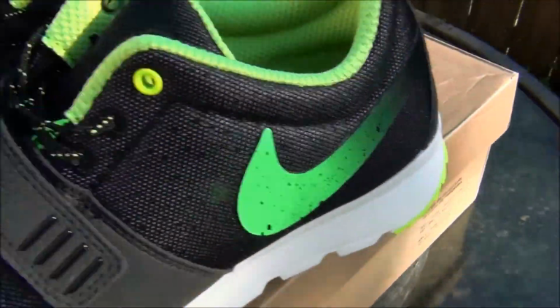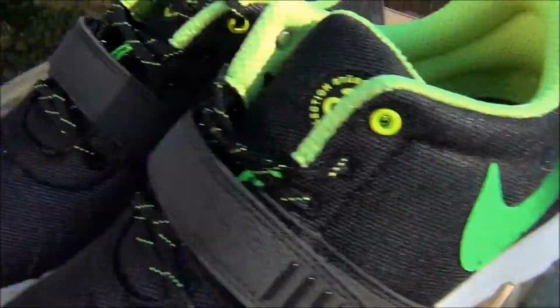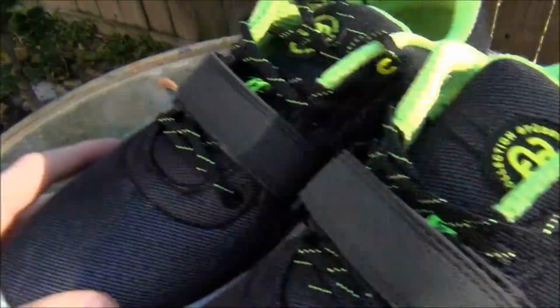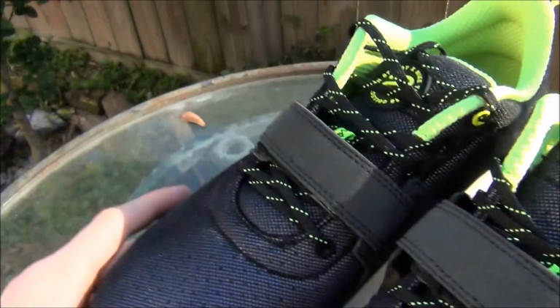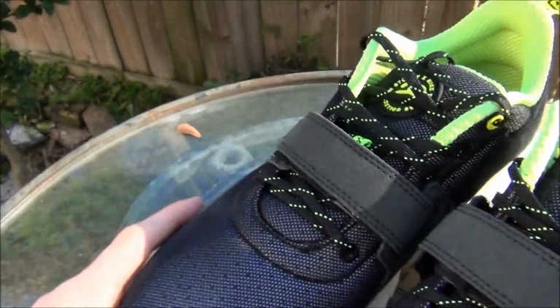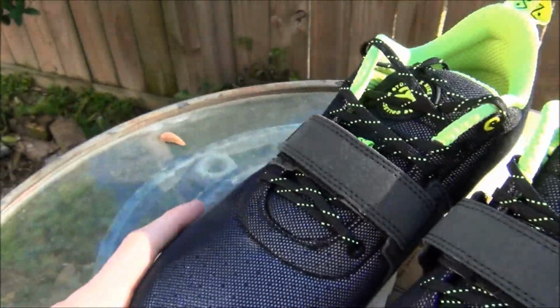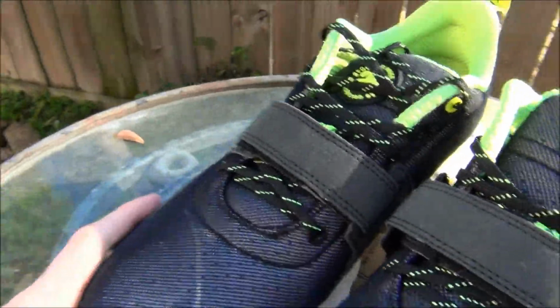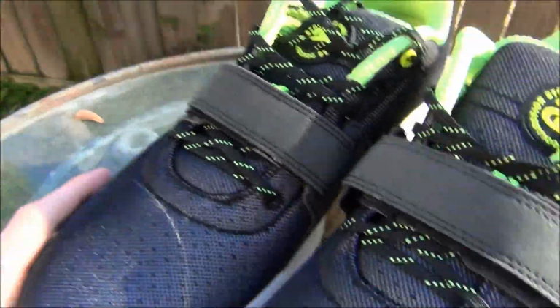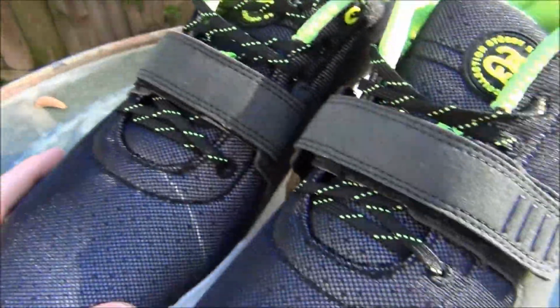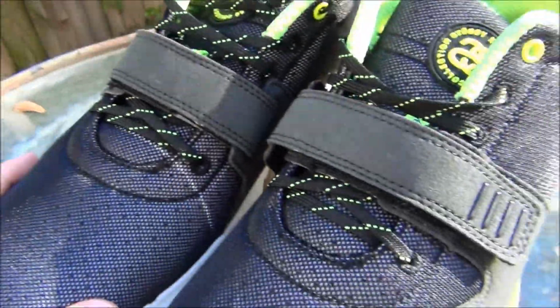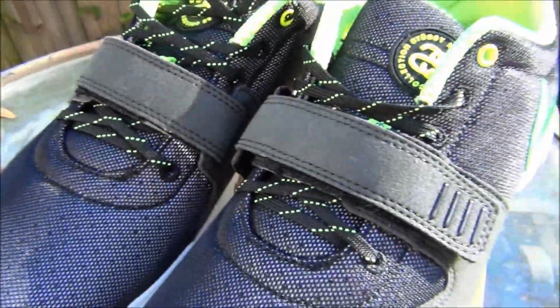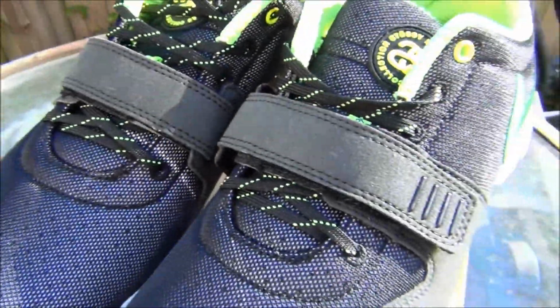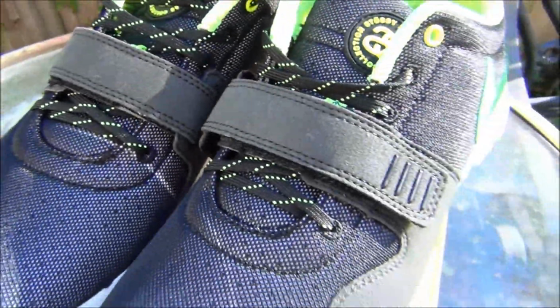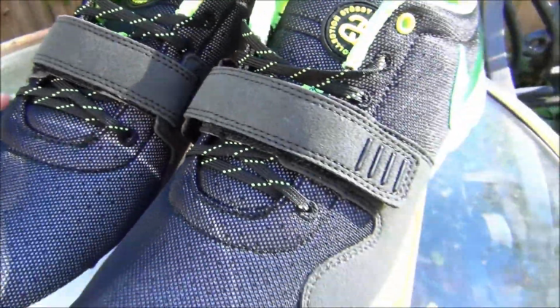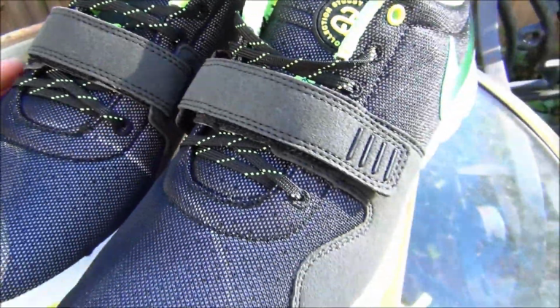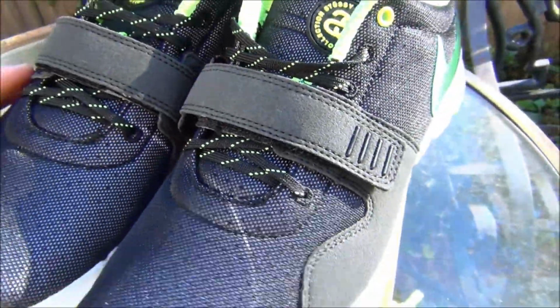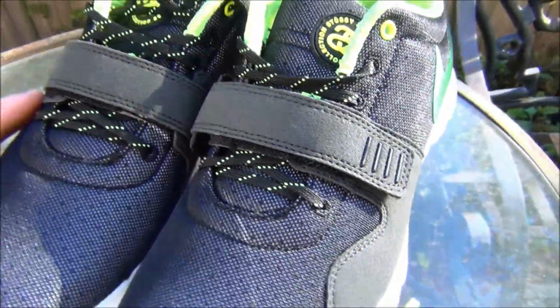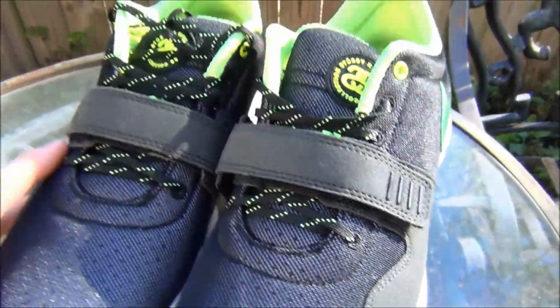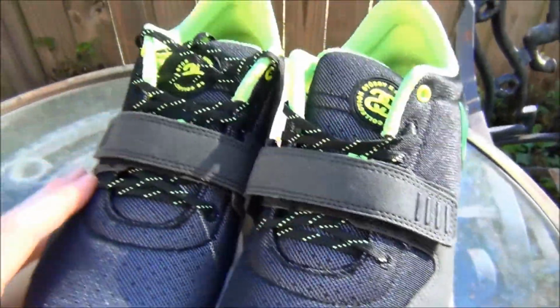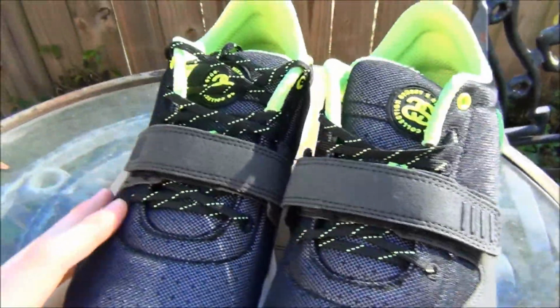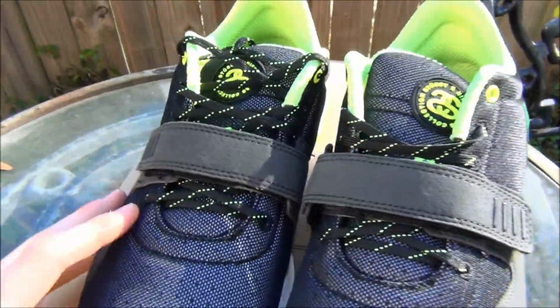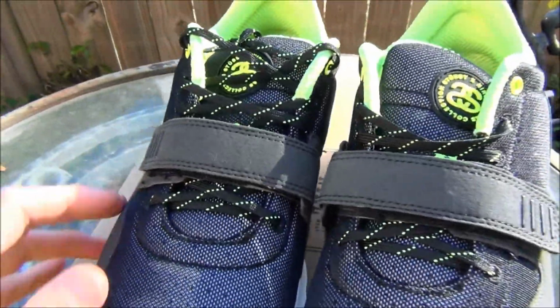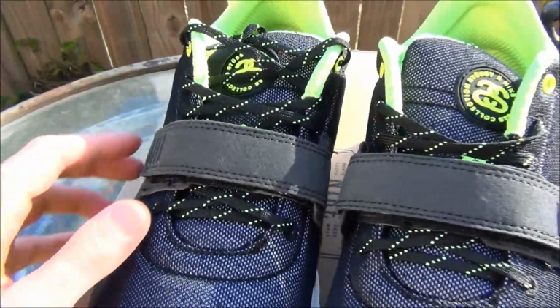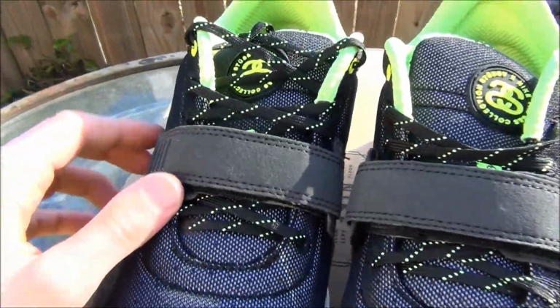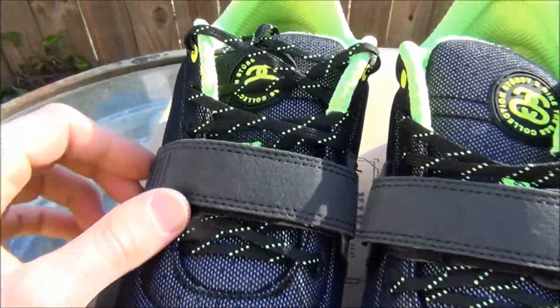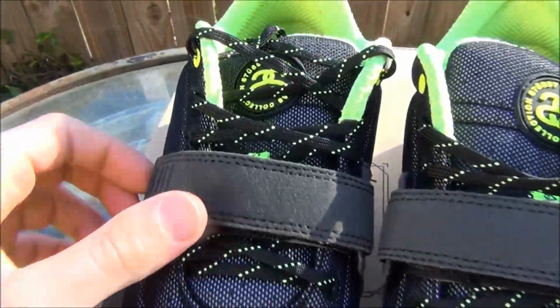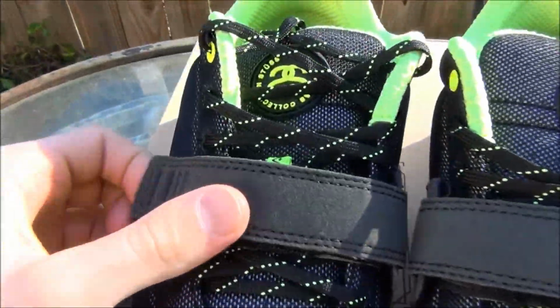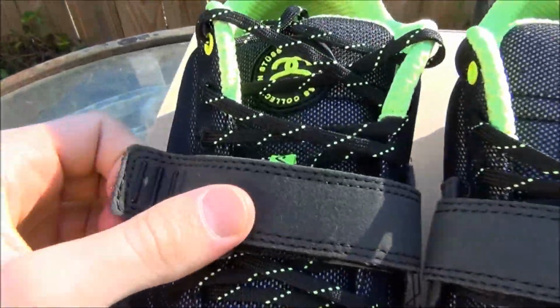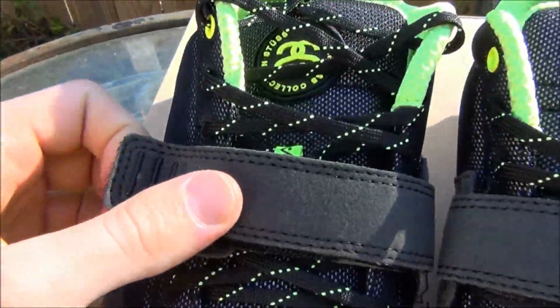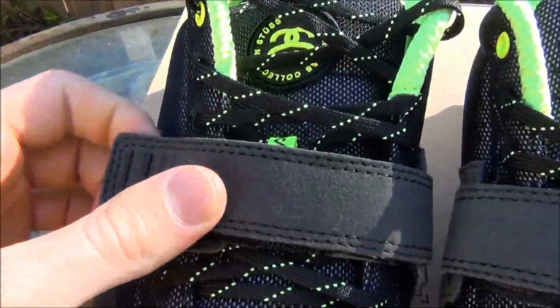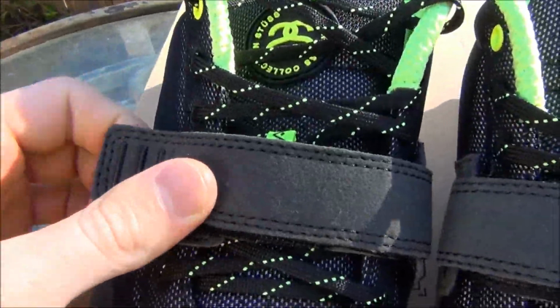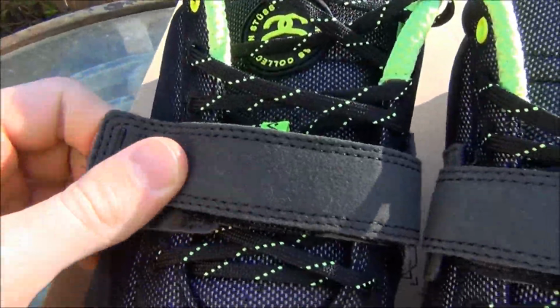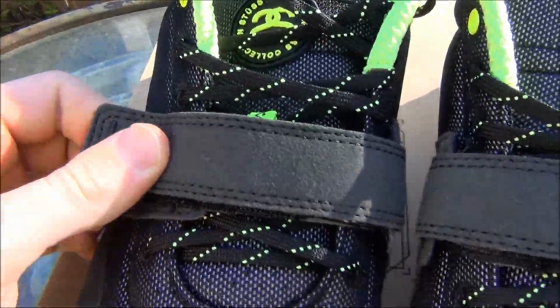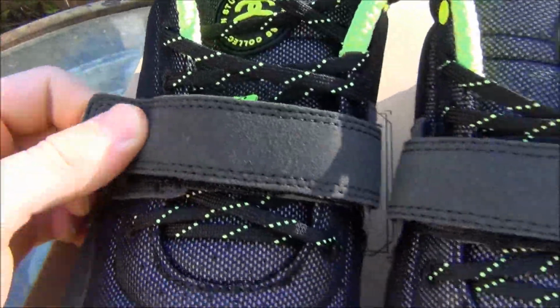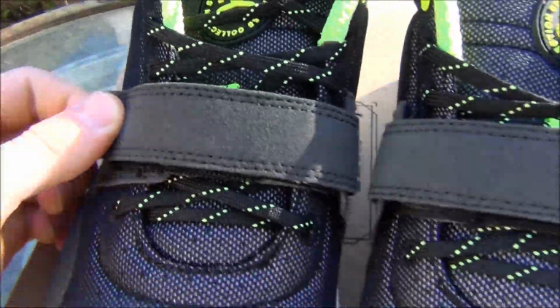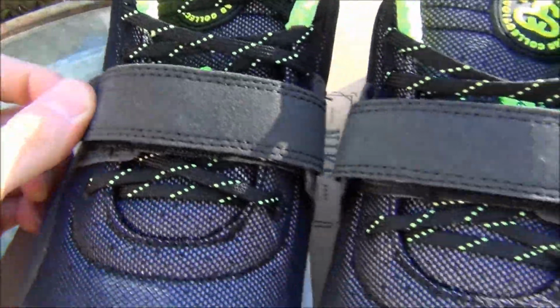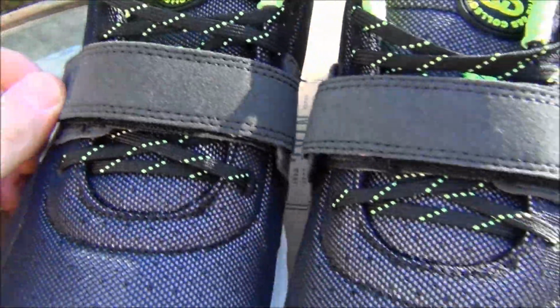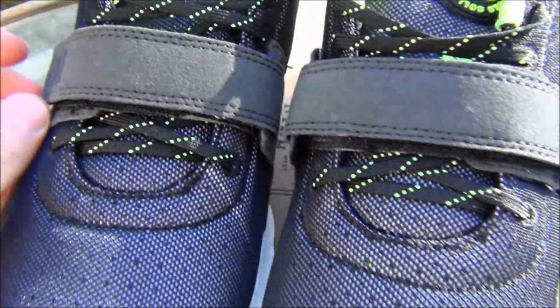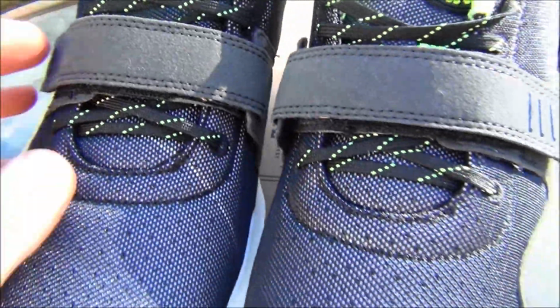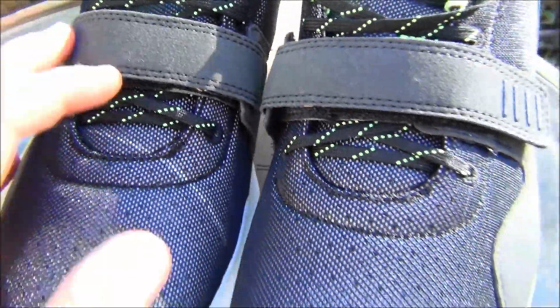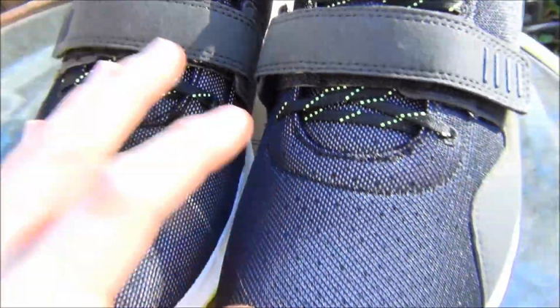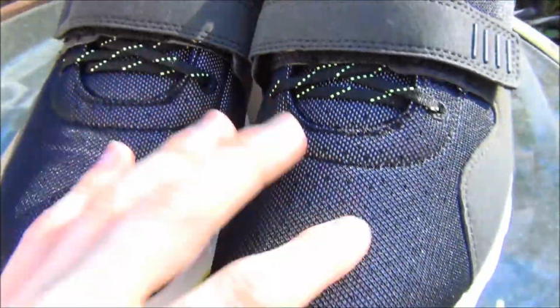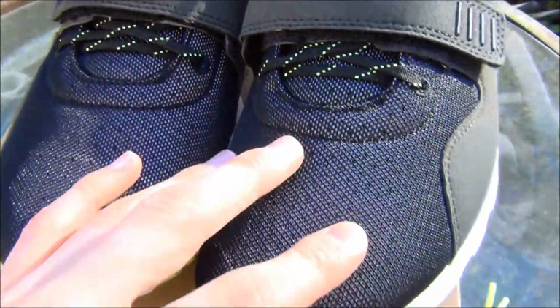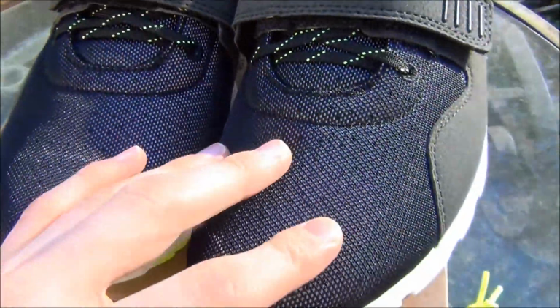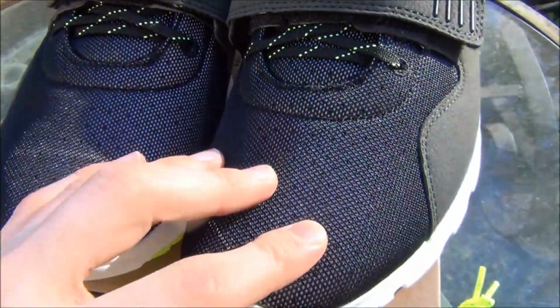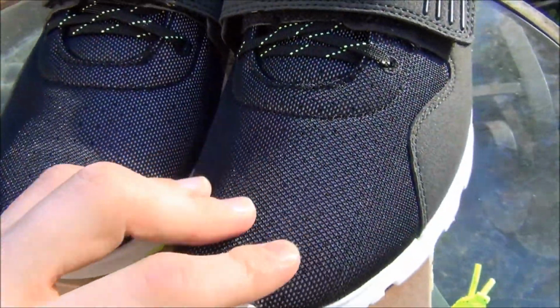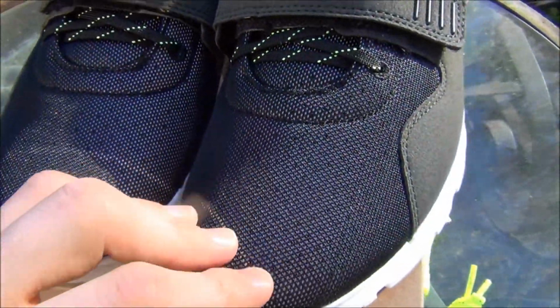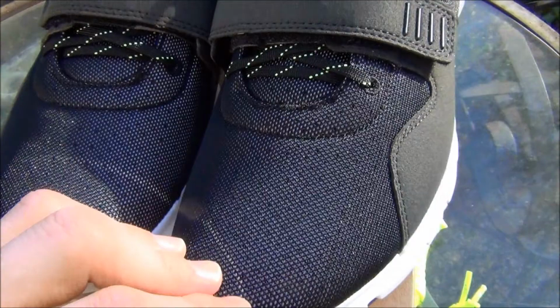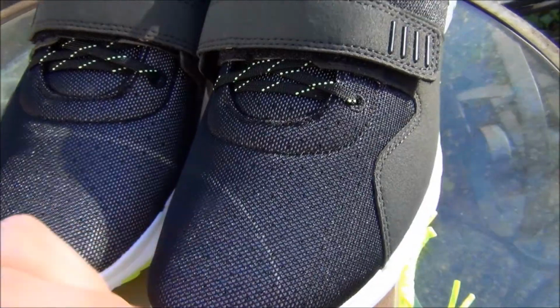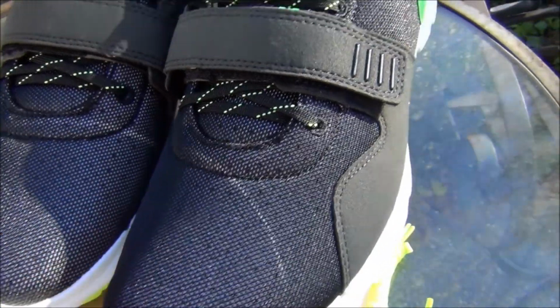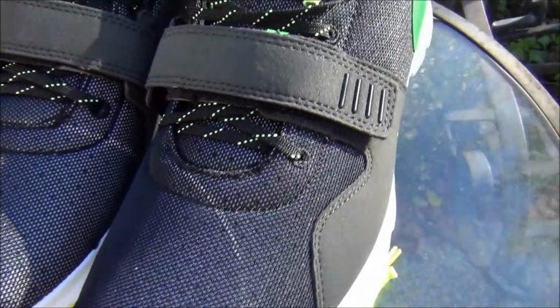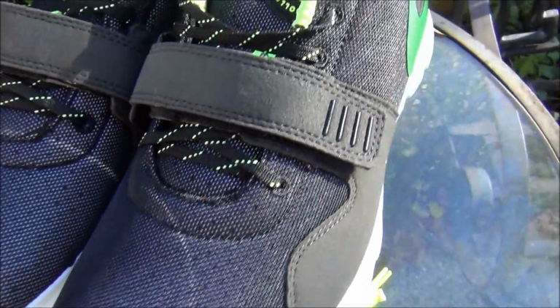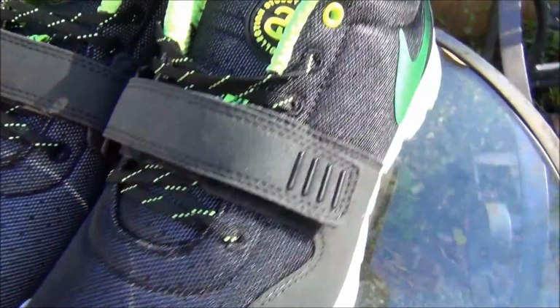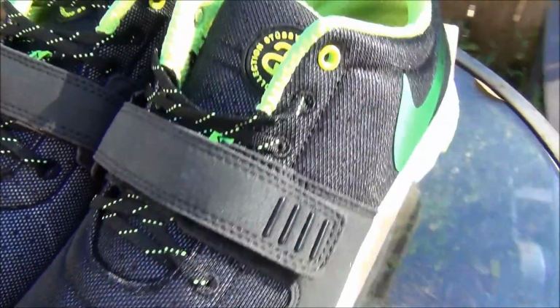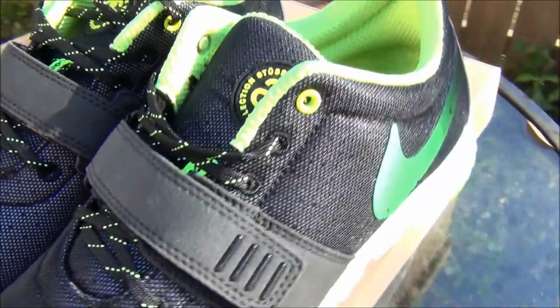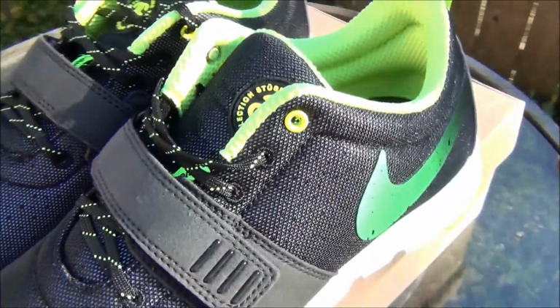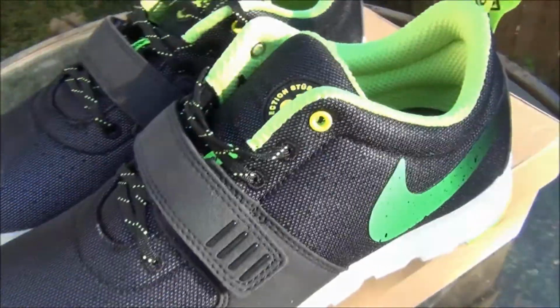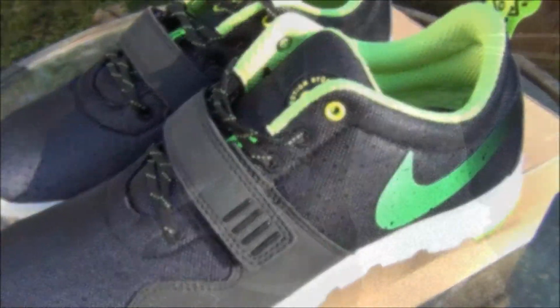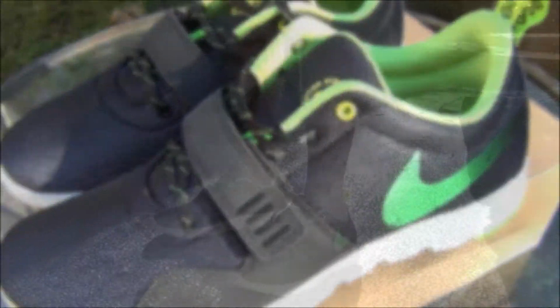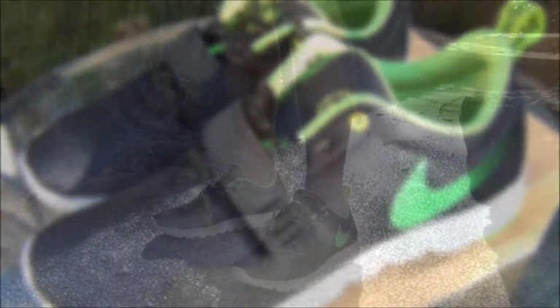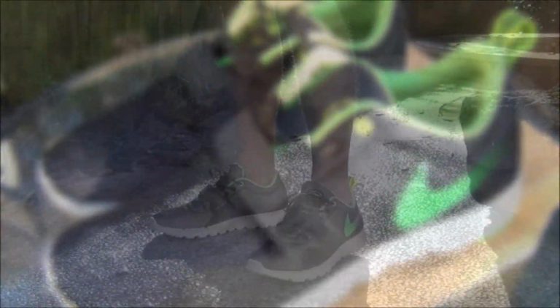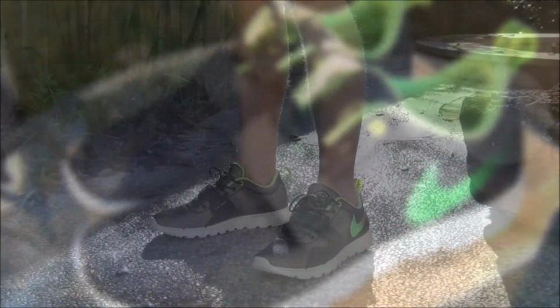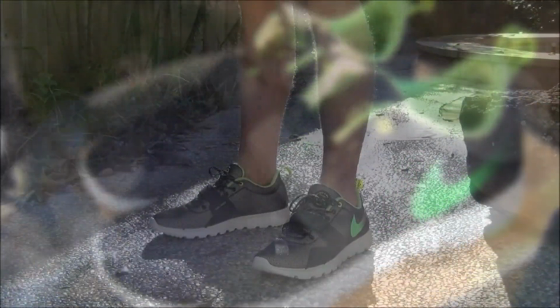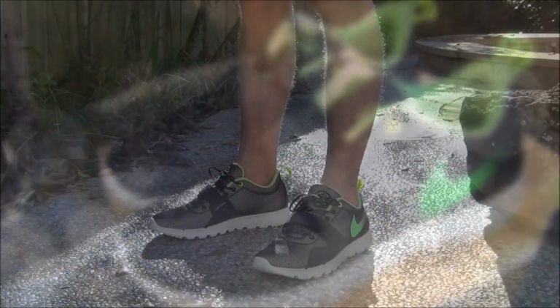Anyways, these shoes are just sick. I'm gonna throw these on feet and give y'all a look.